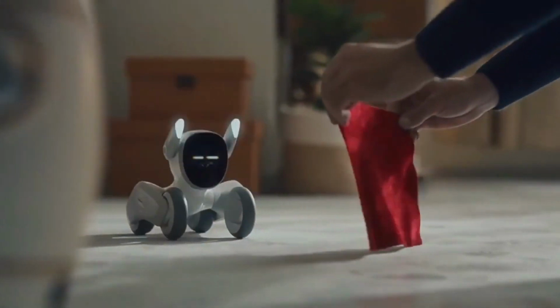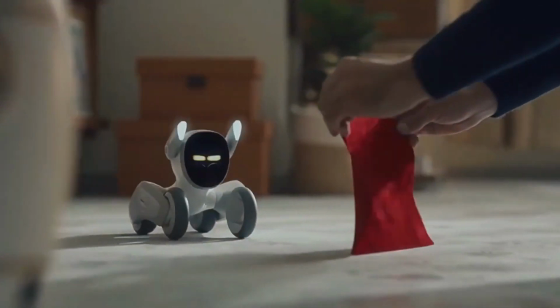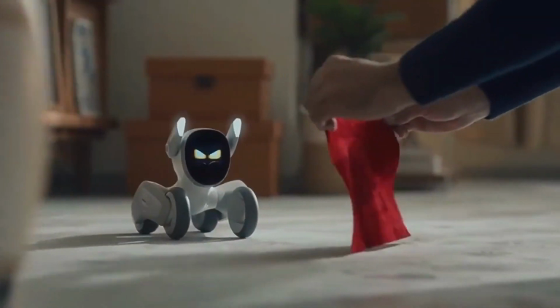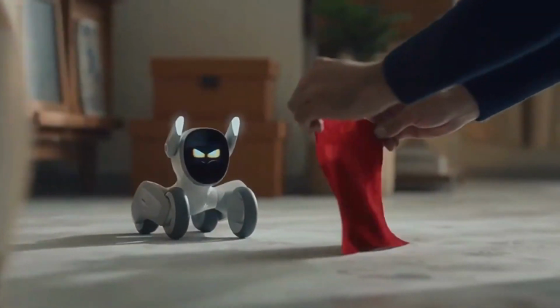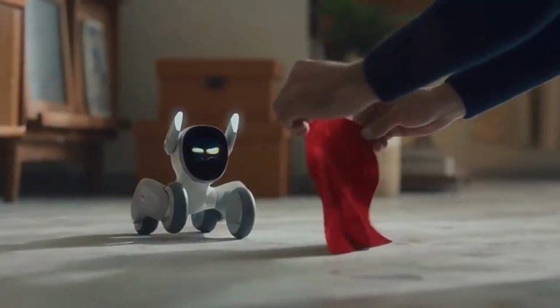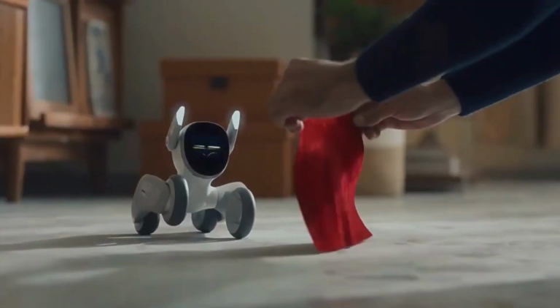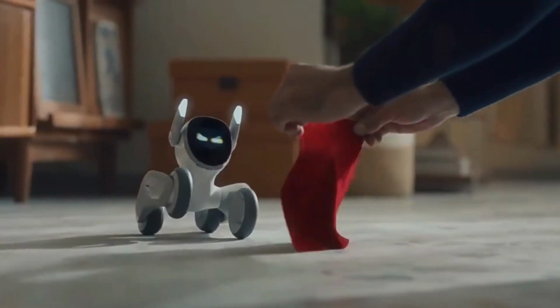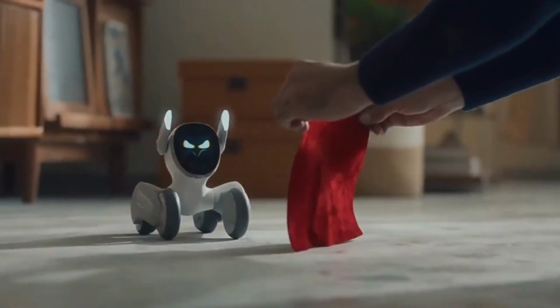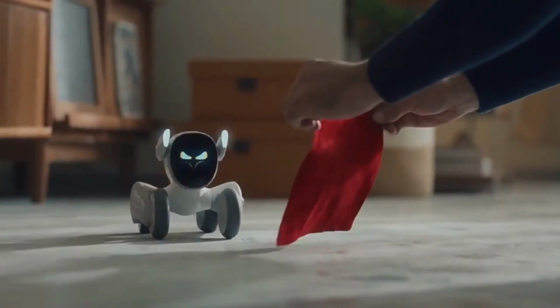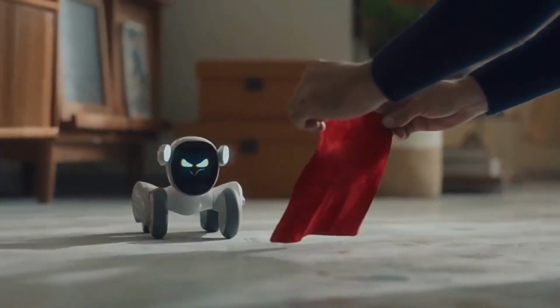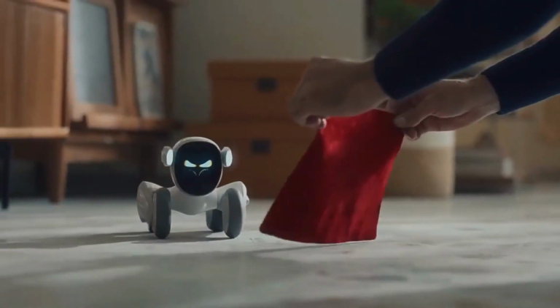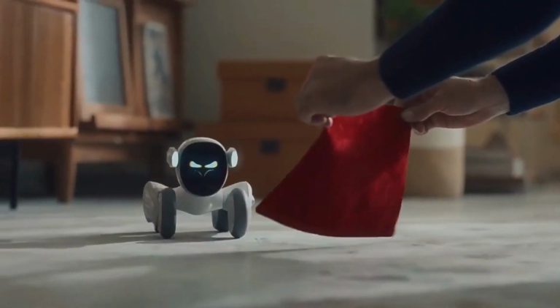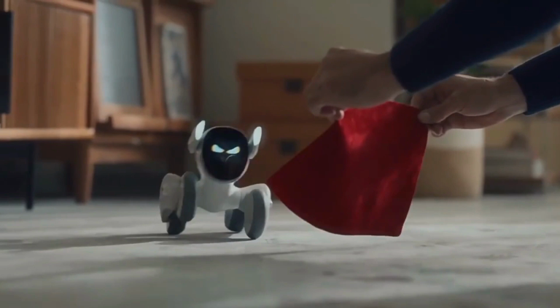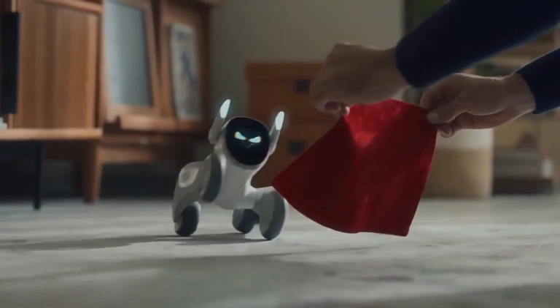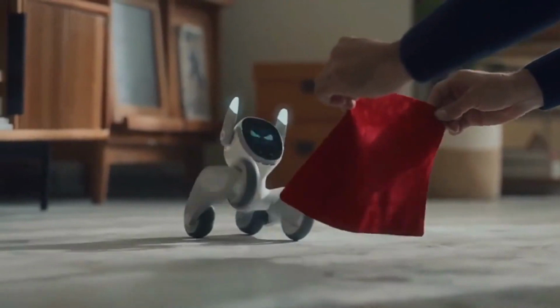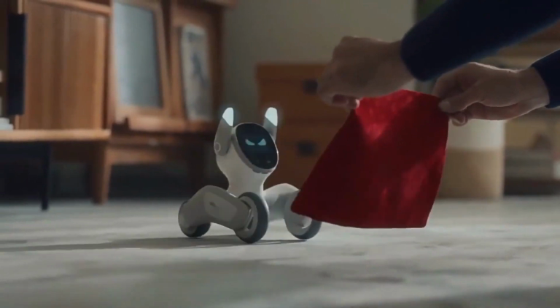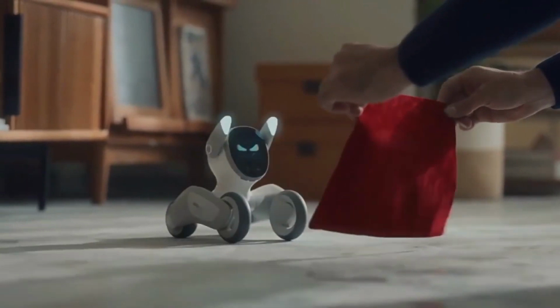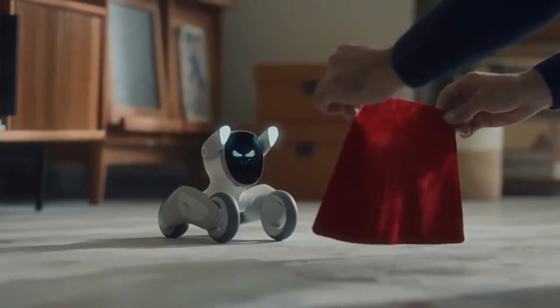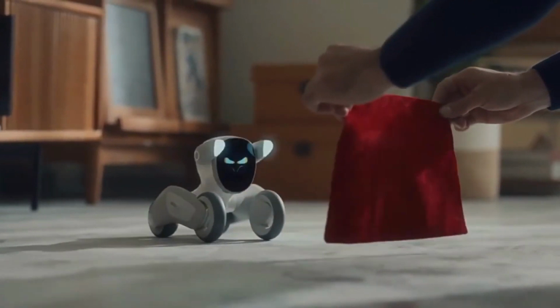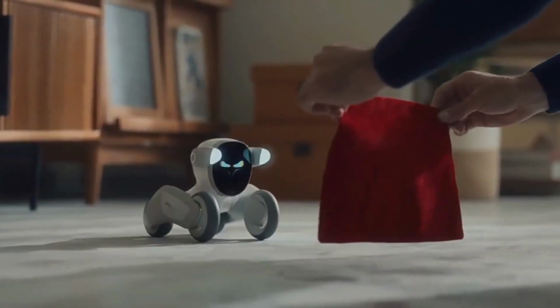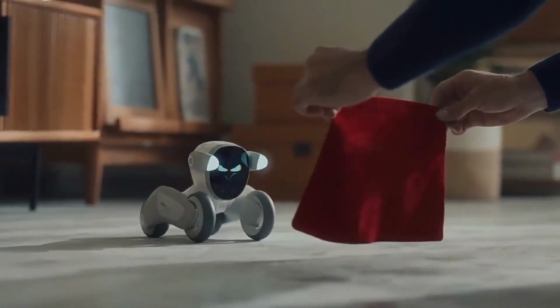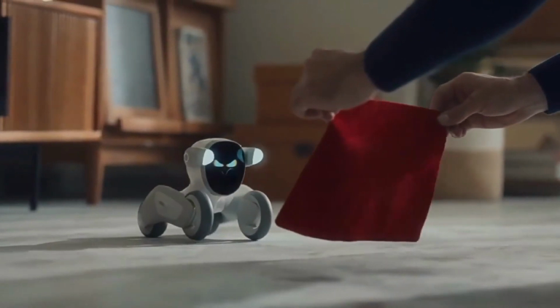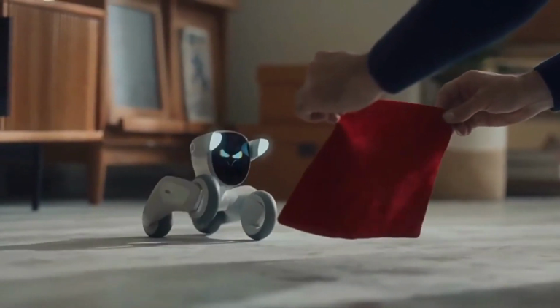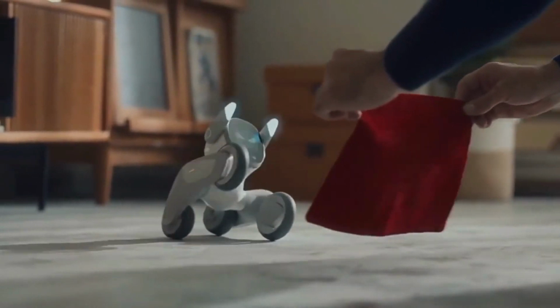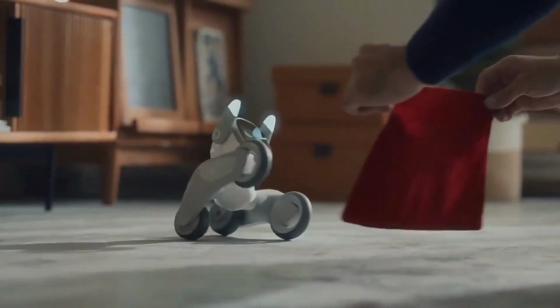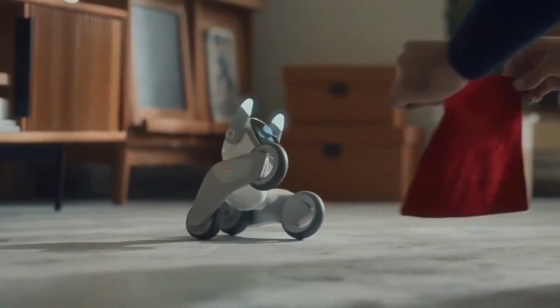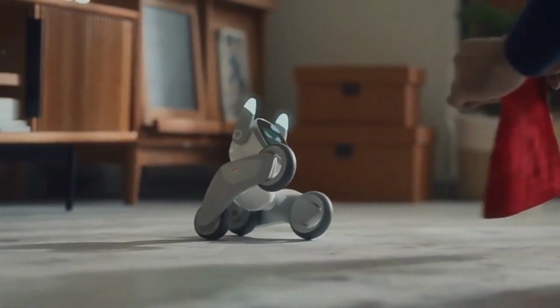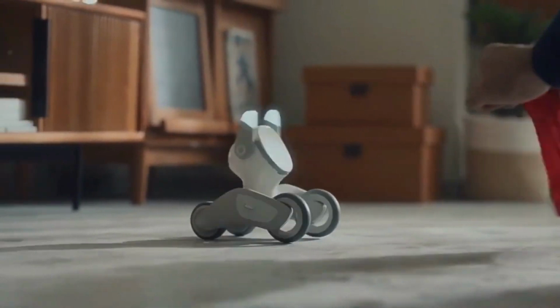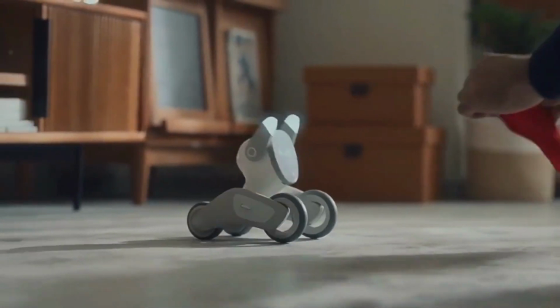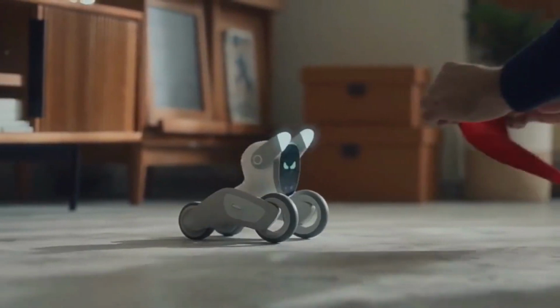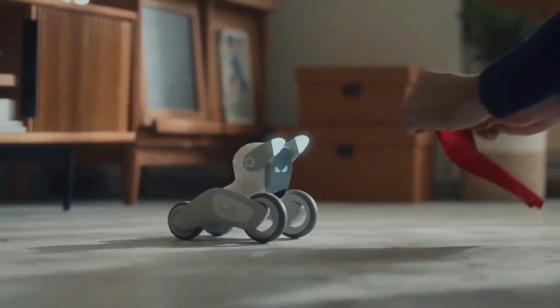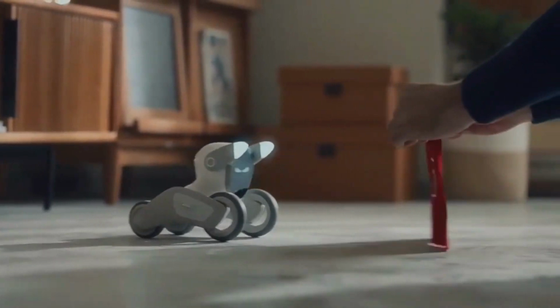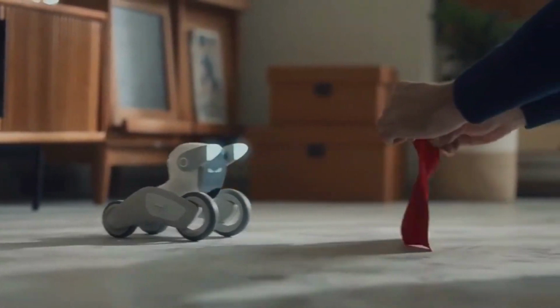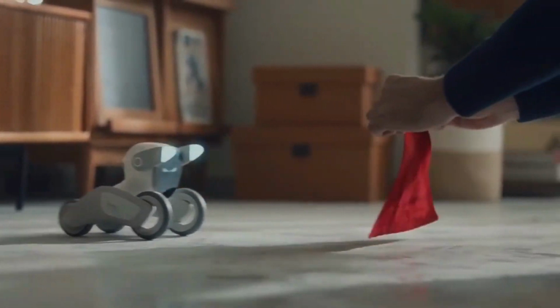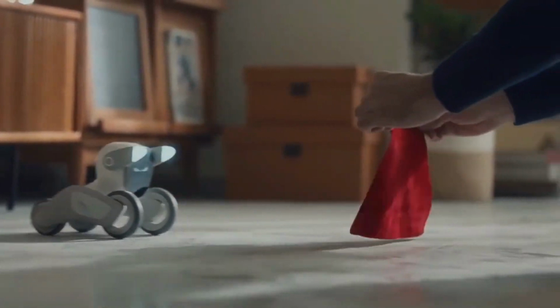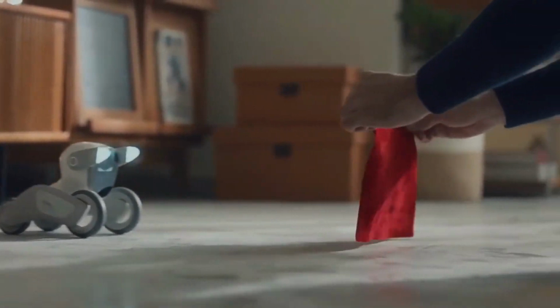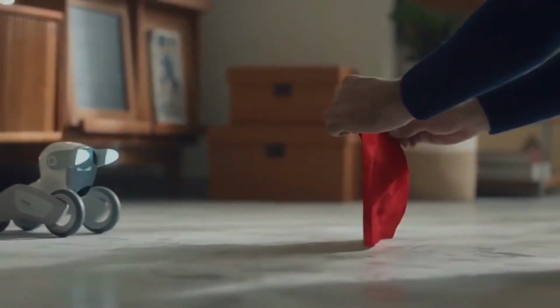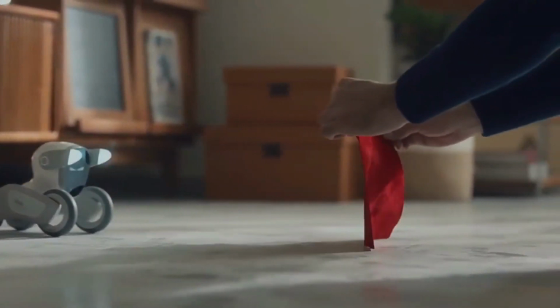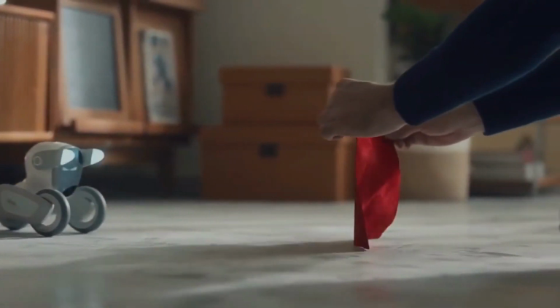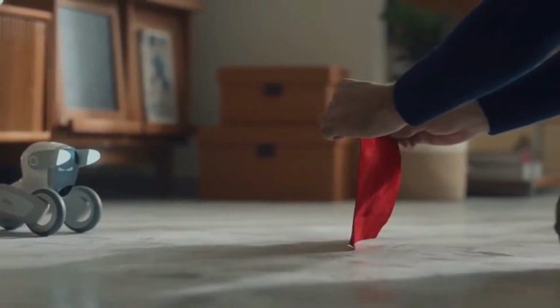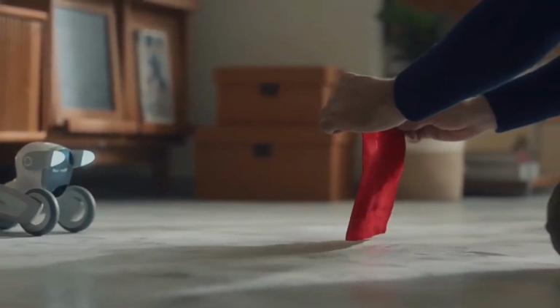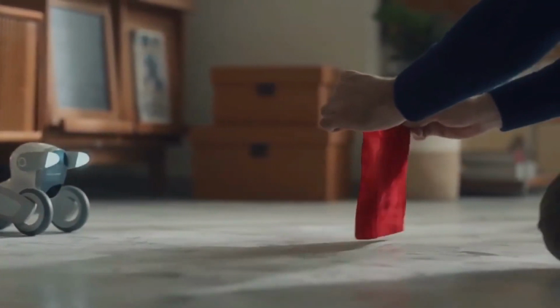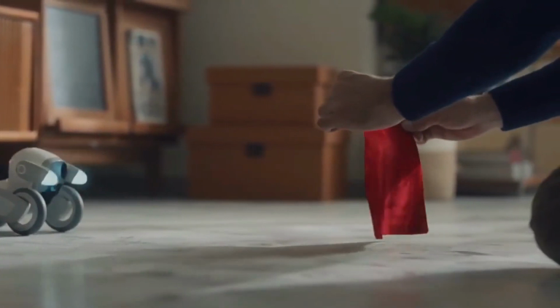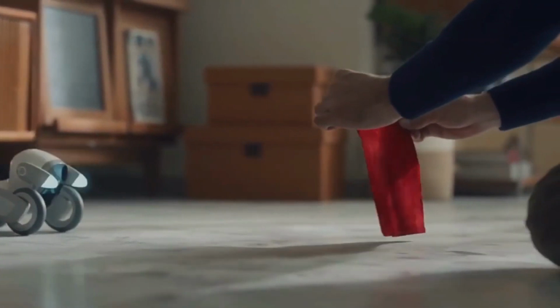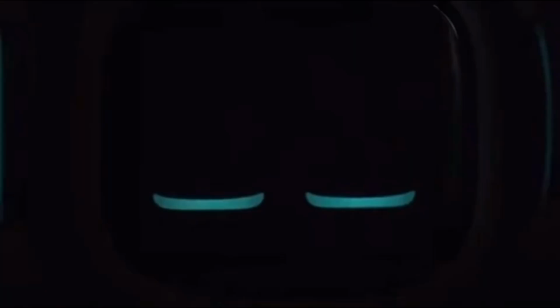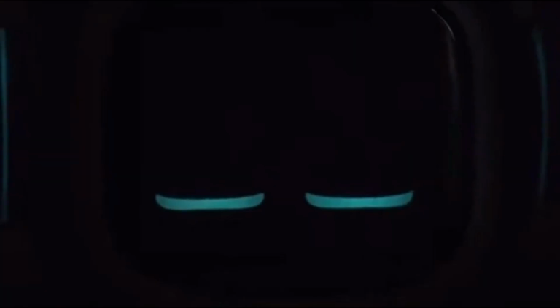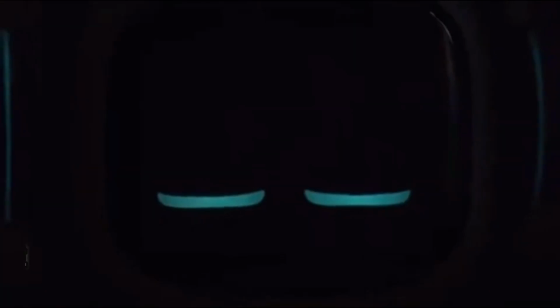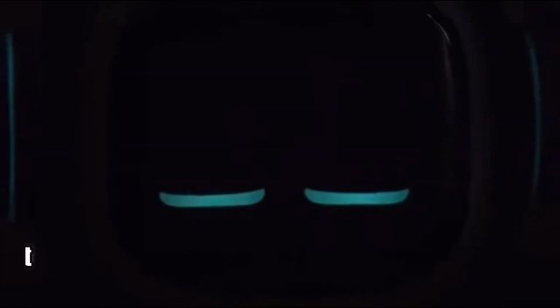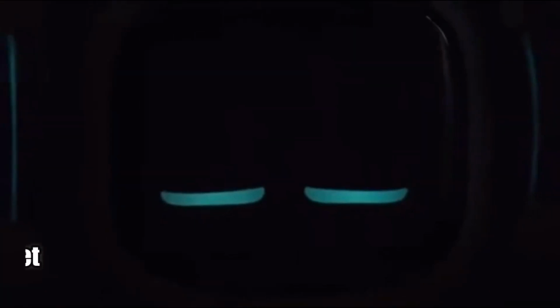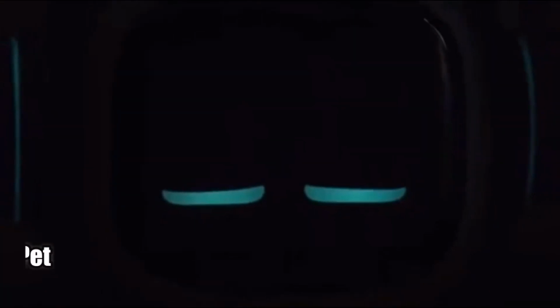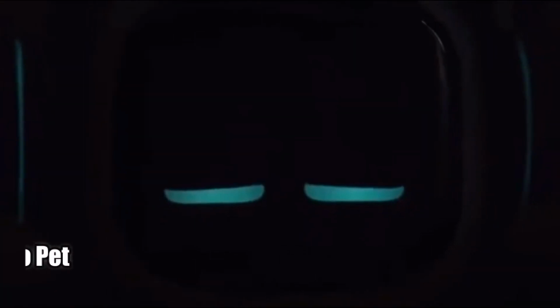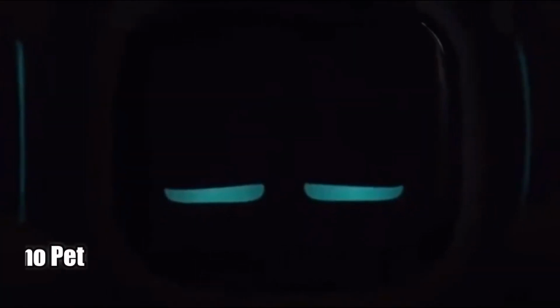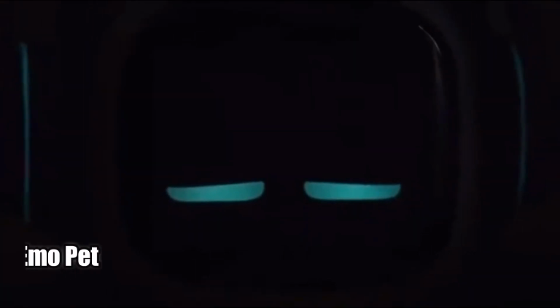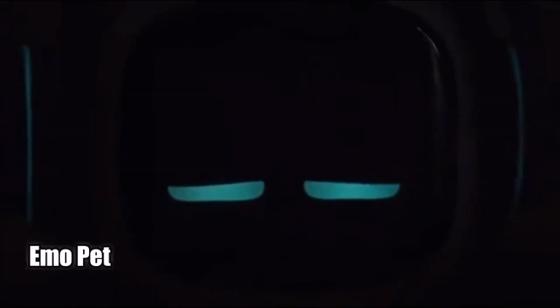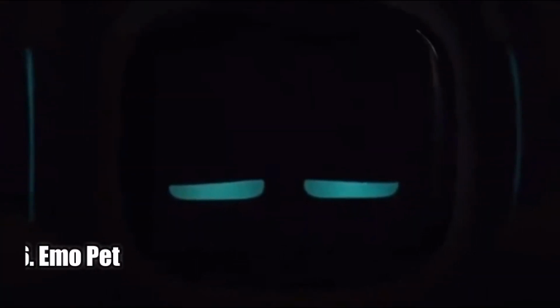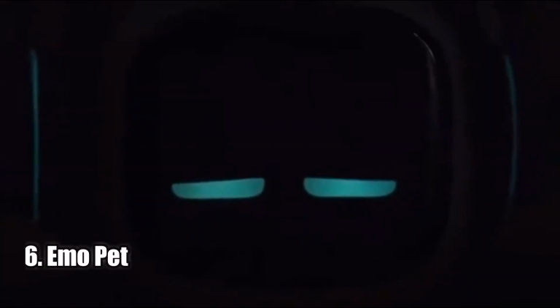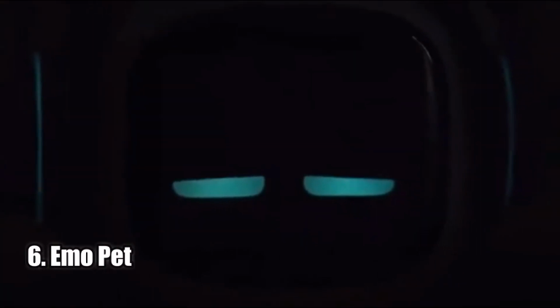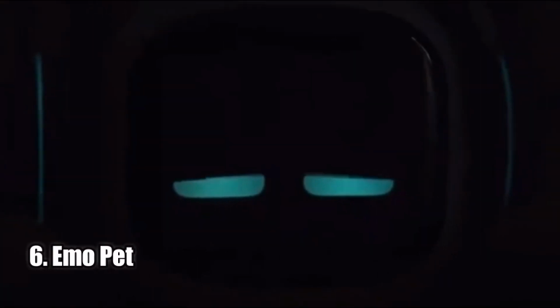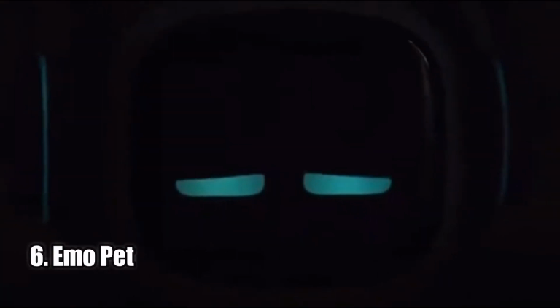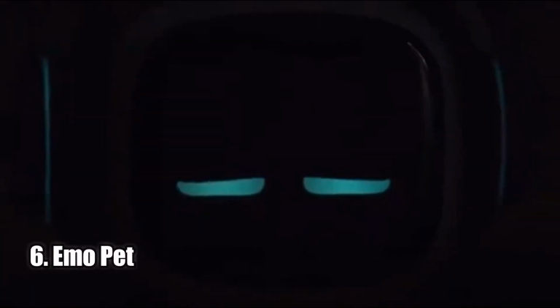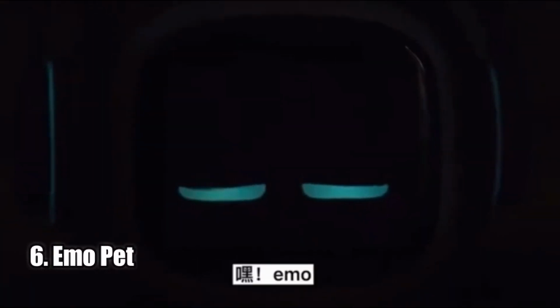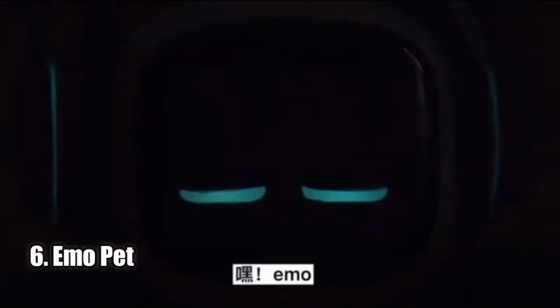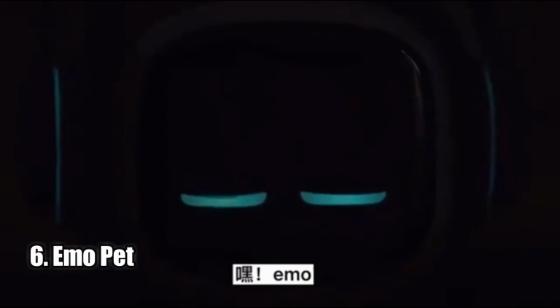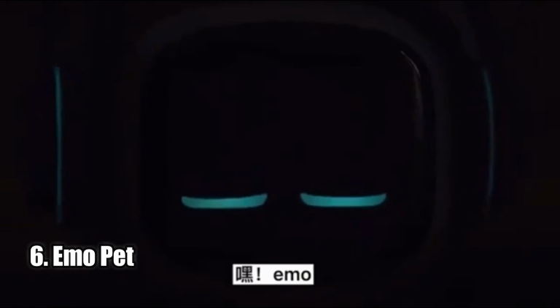Luna can even play fetch and balance on two wheels. With over 700 expressions and free updates, you'll fall in love with Luna in no time.